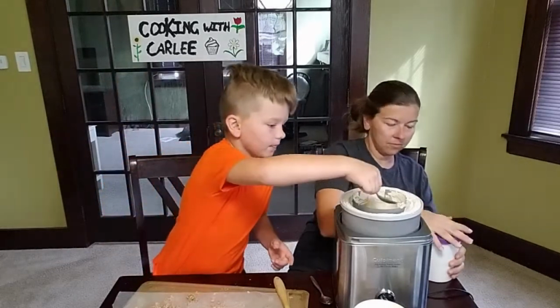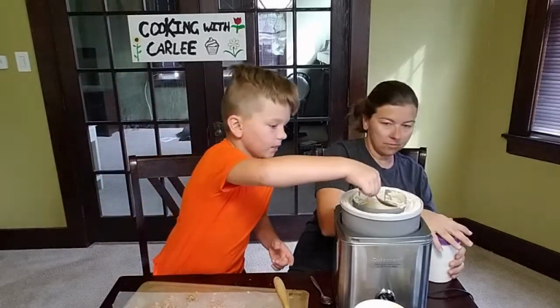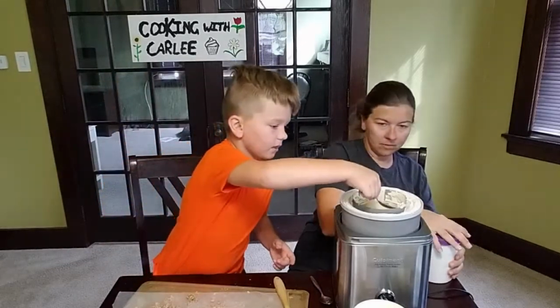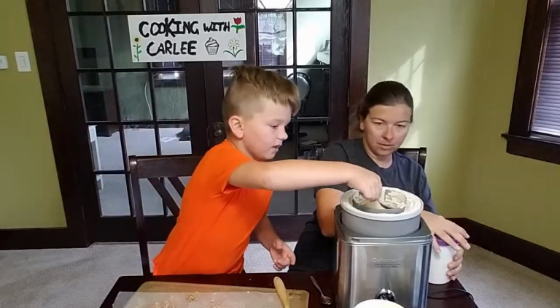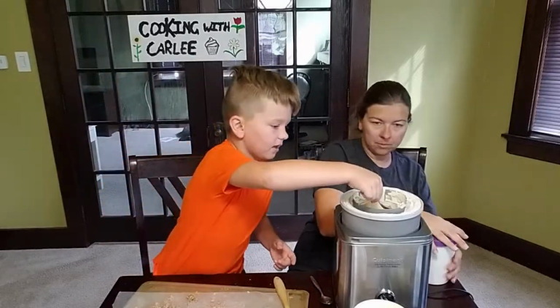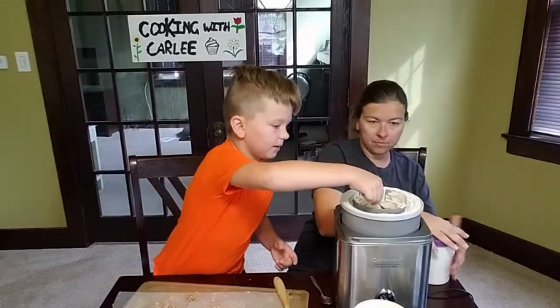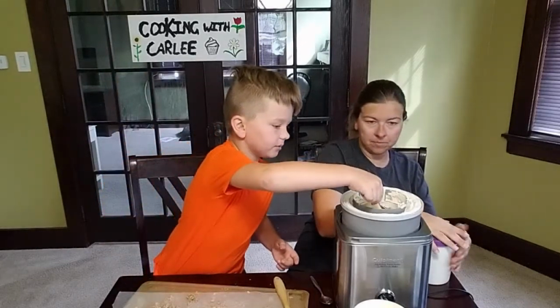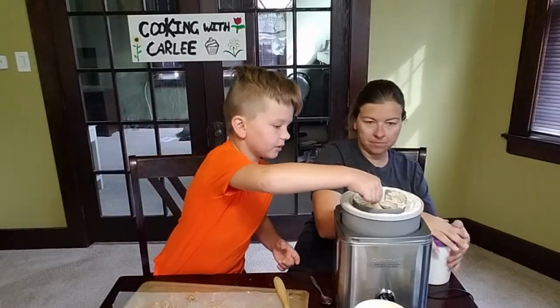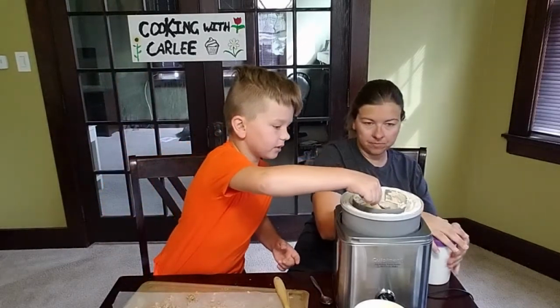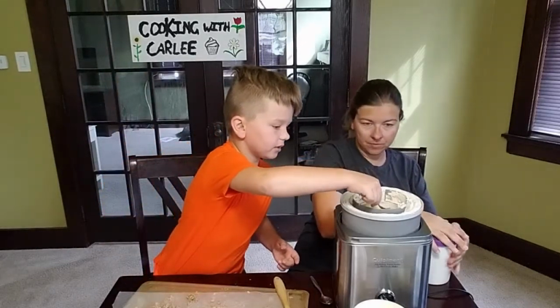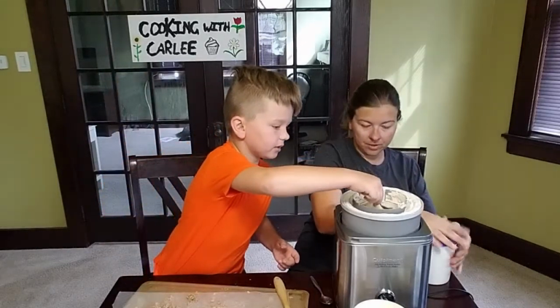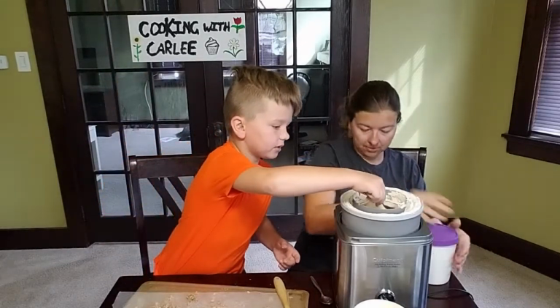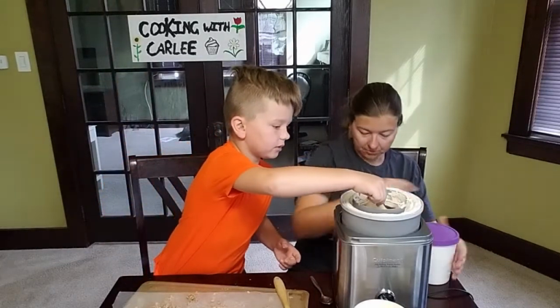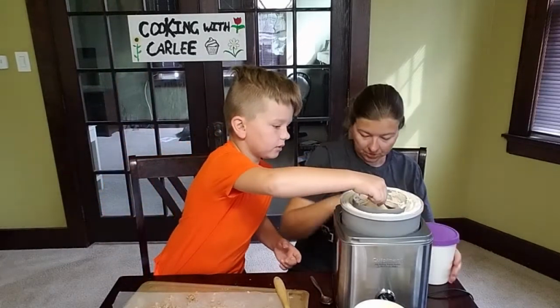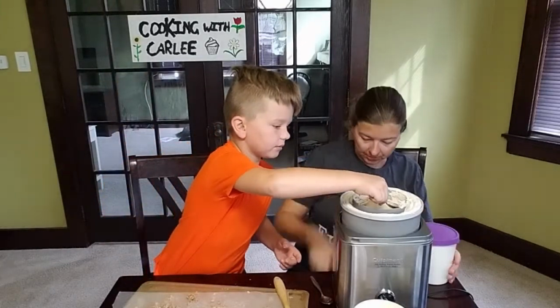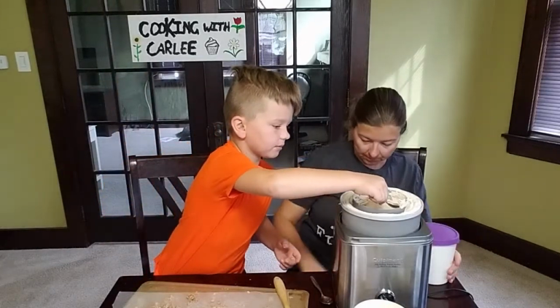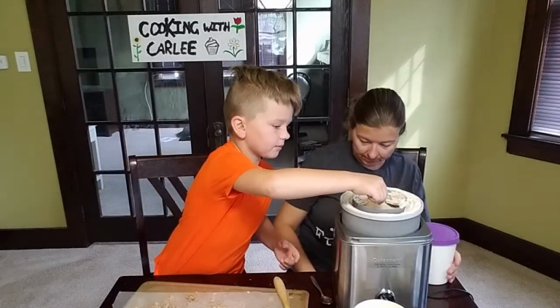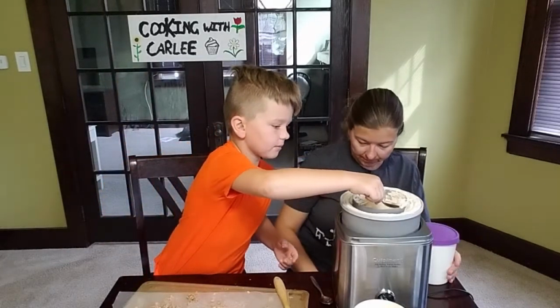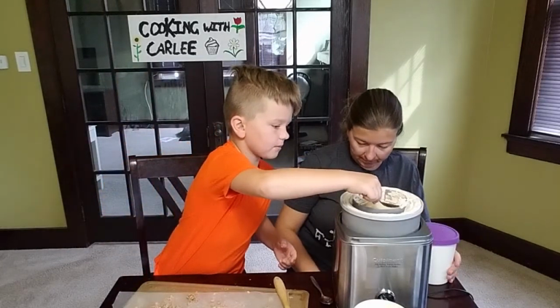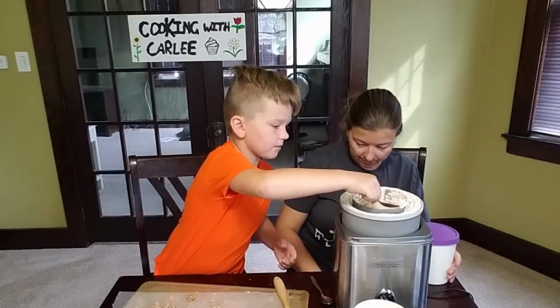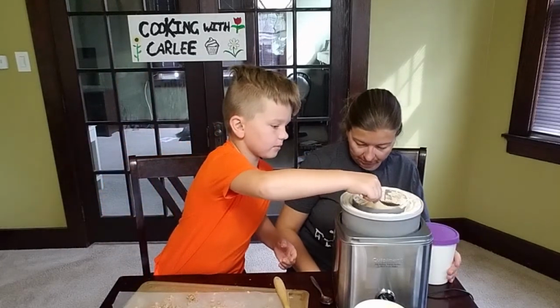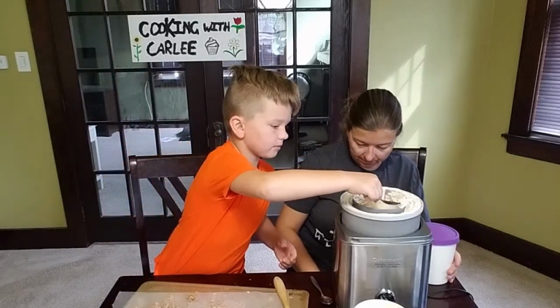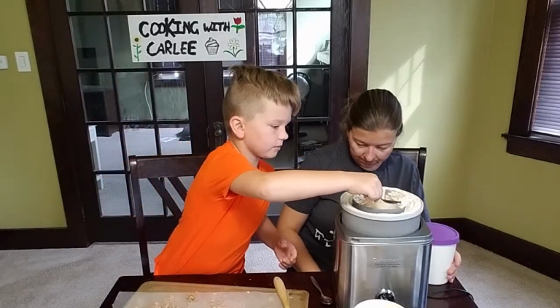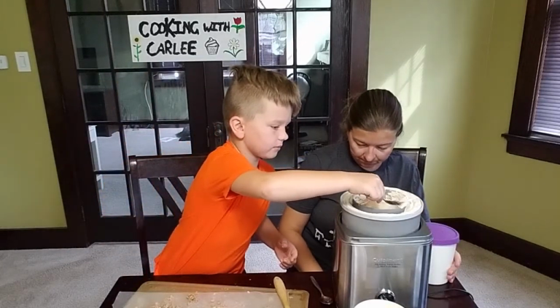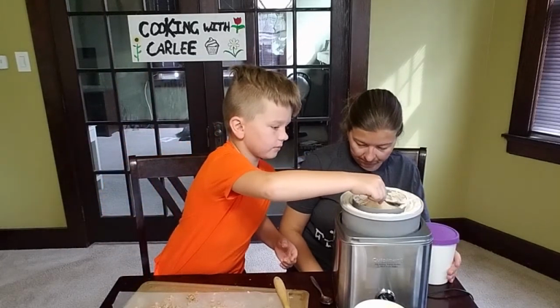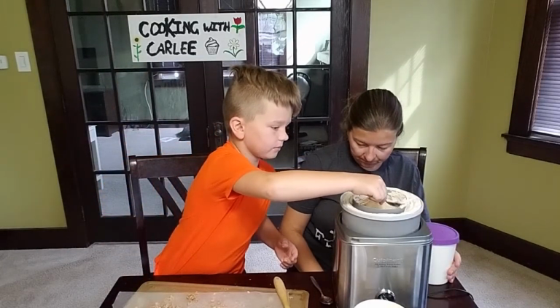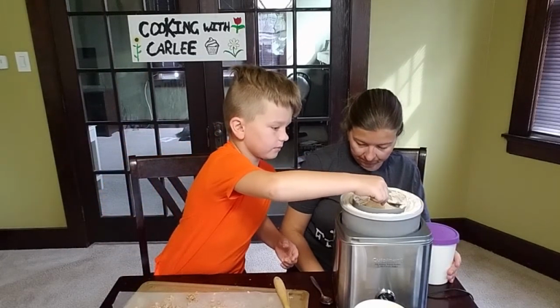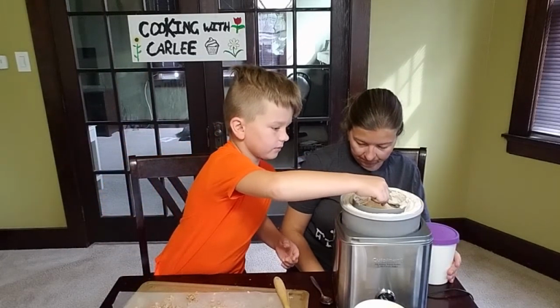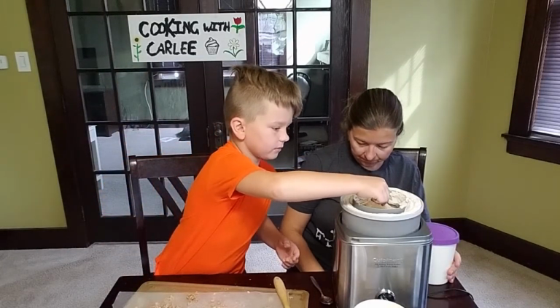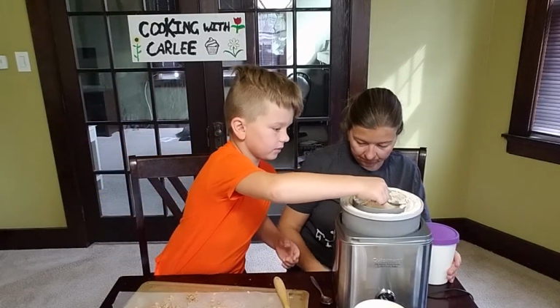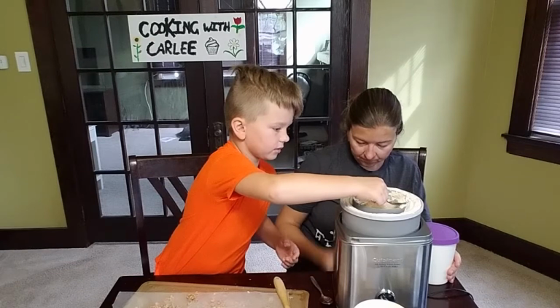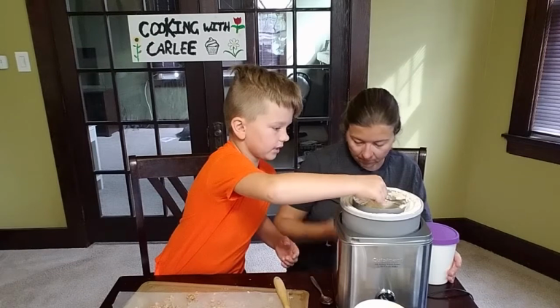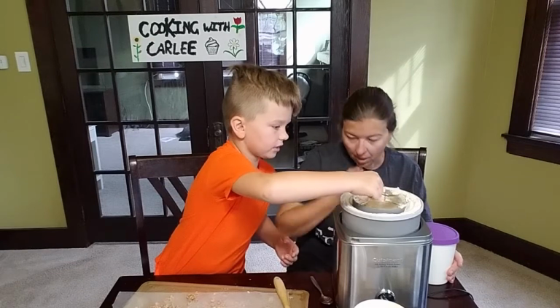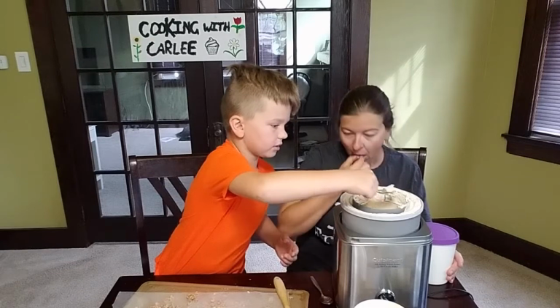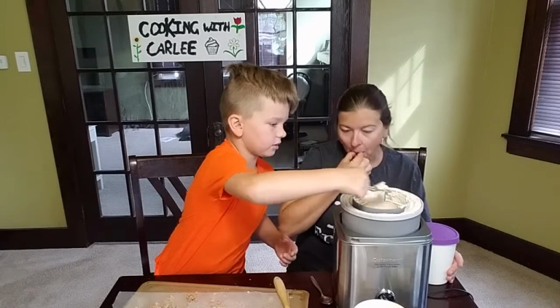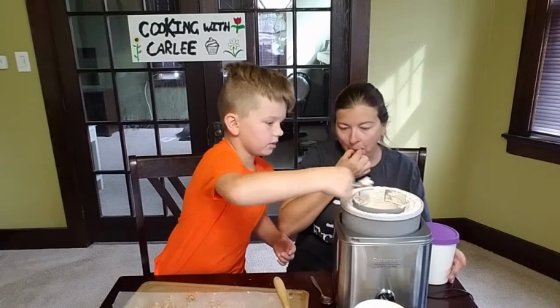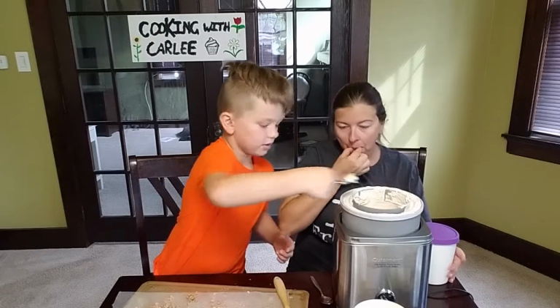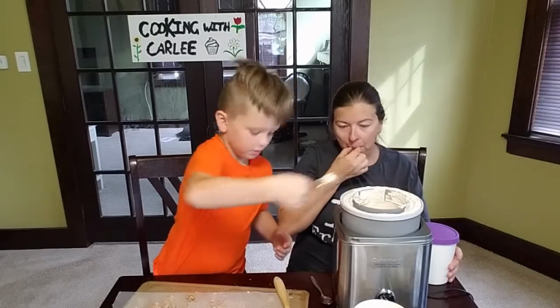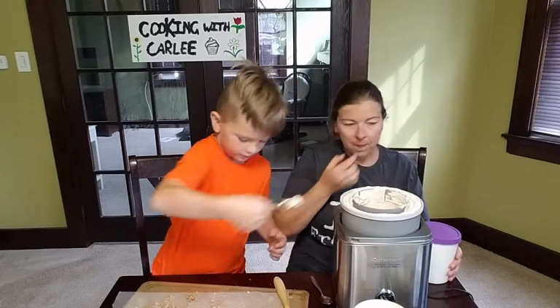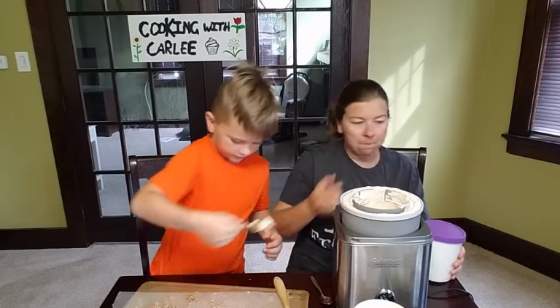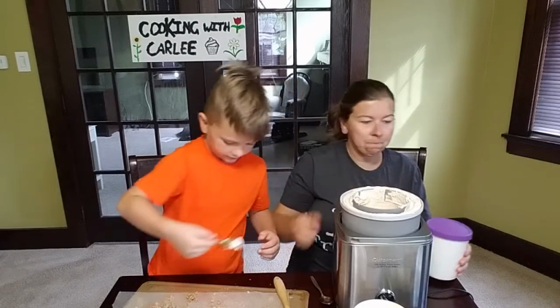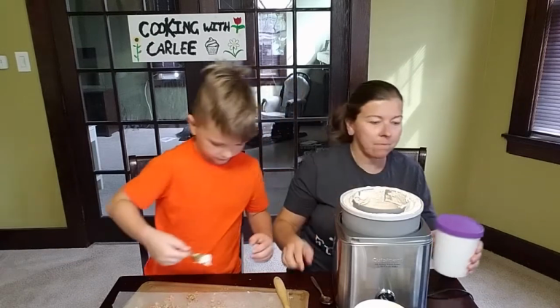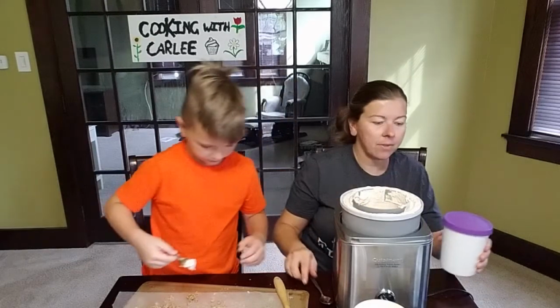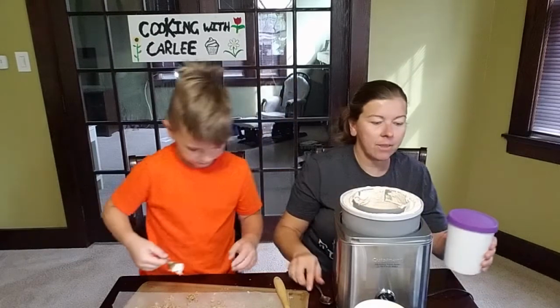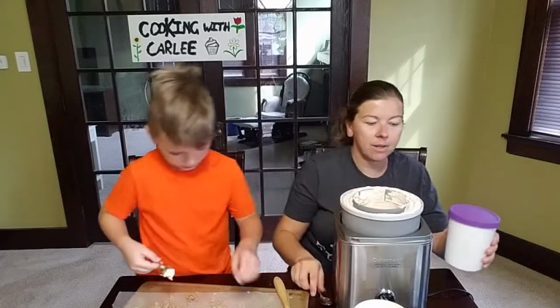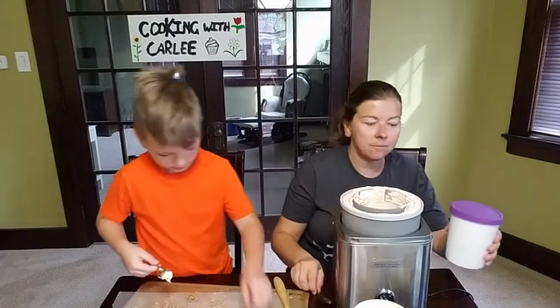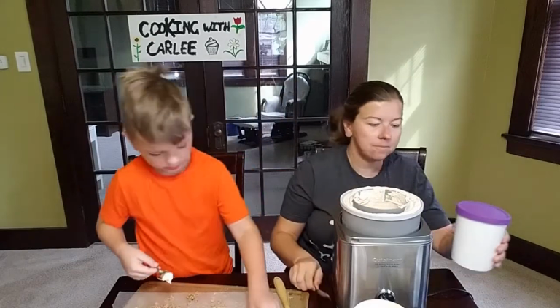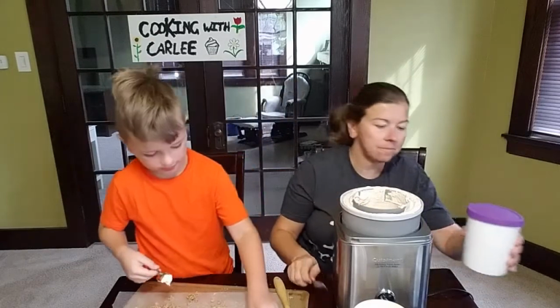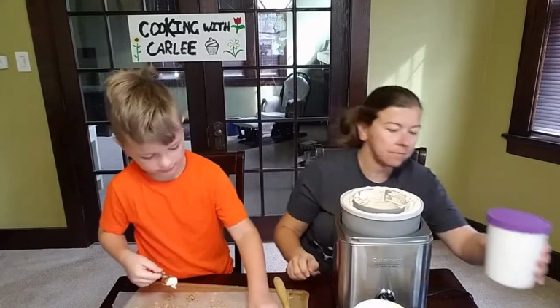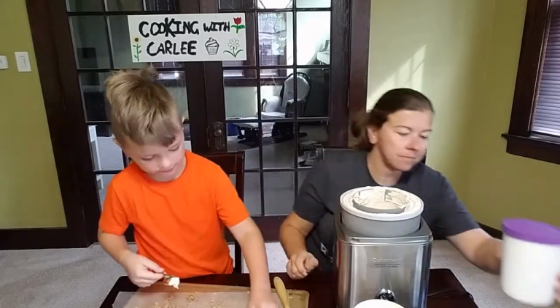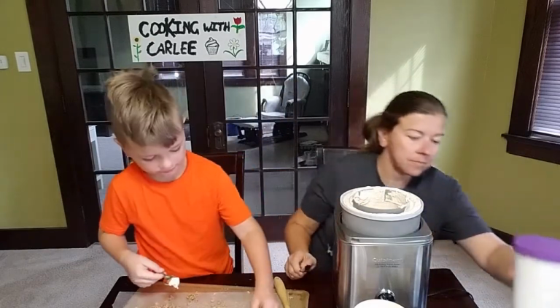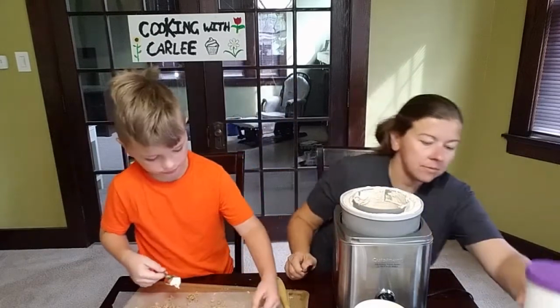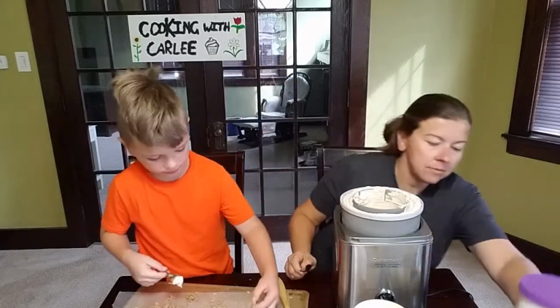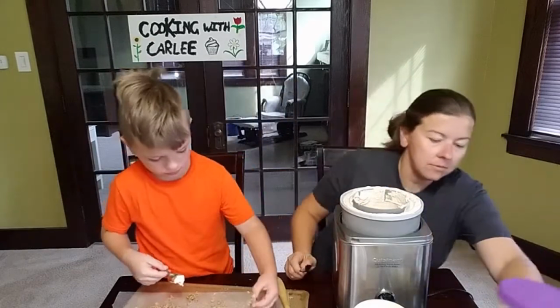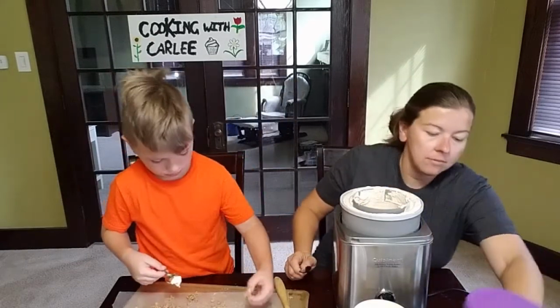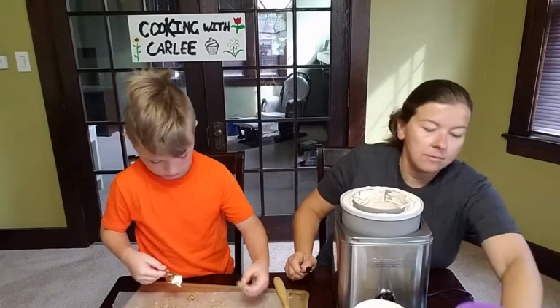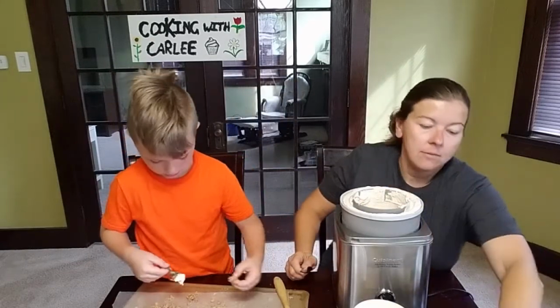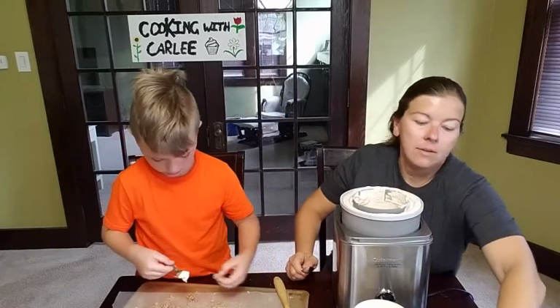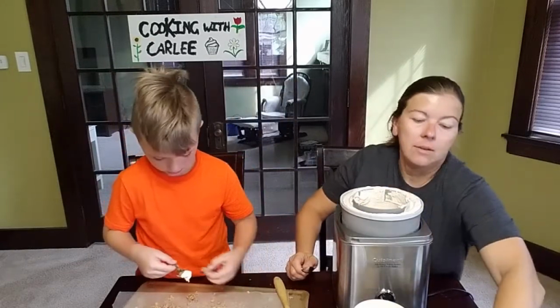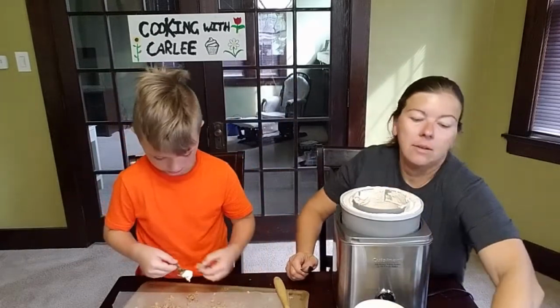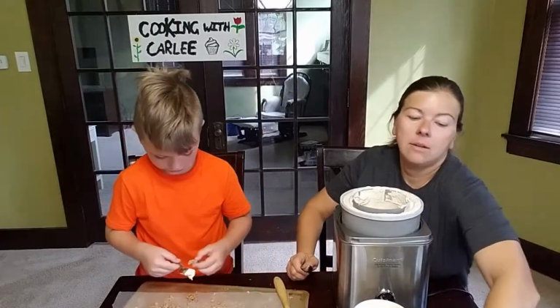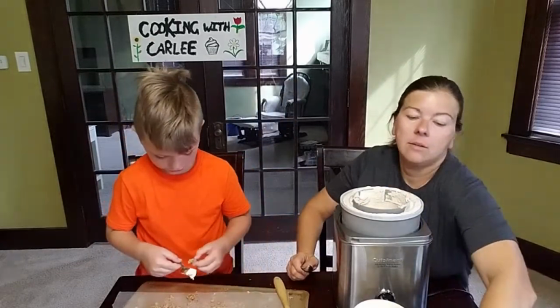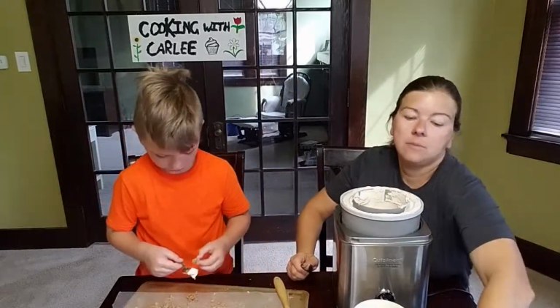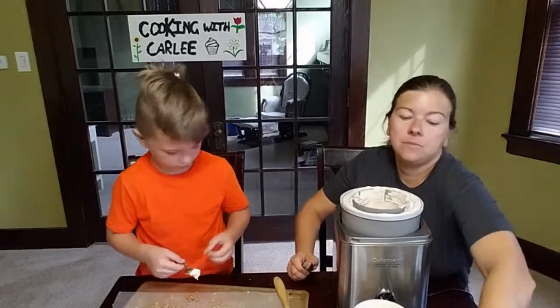I'll give you a little chunk — here, I'll give you two.